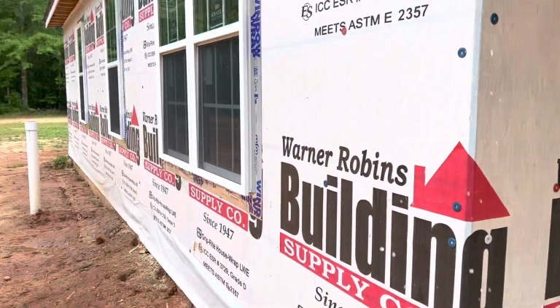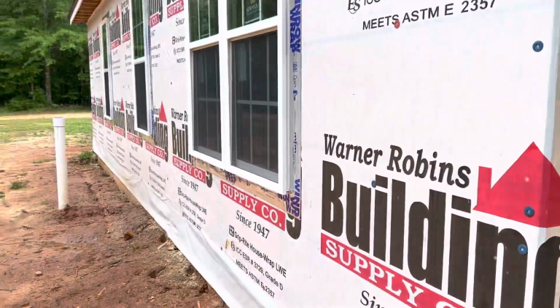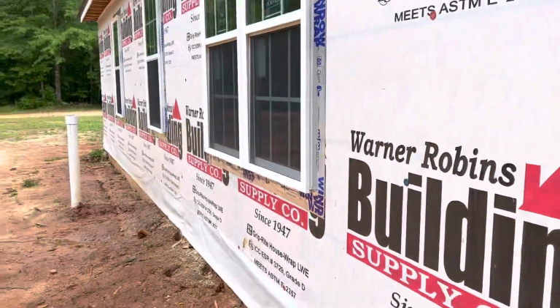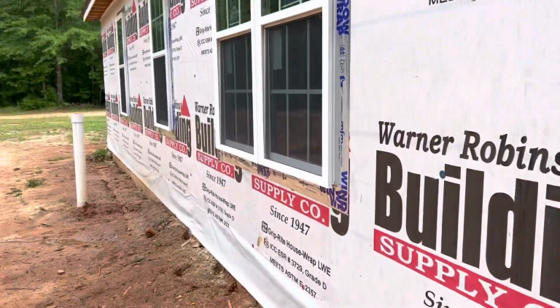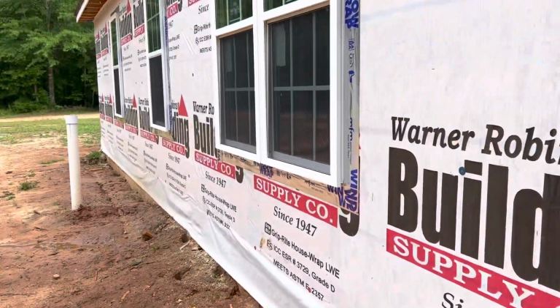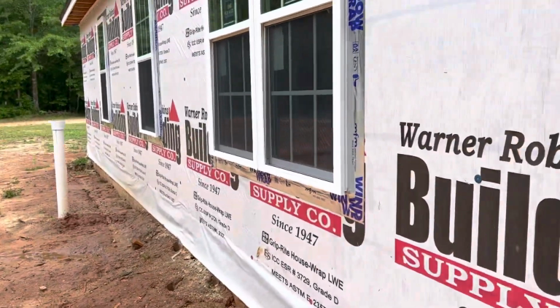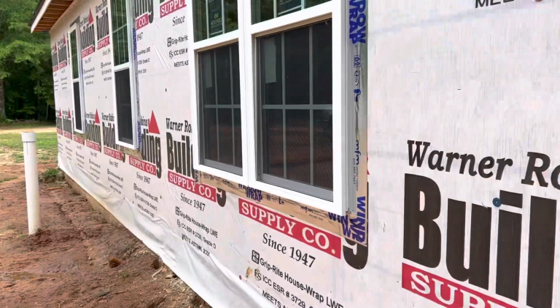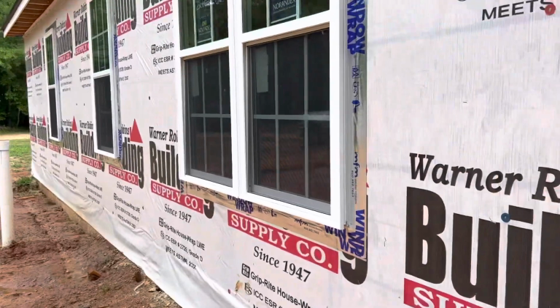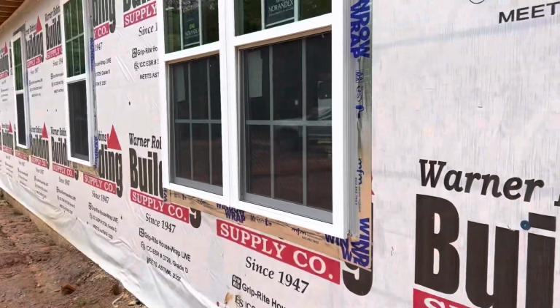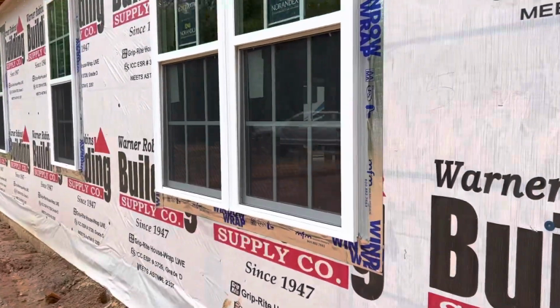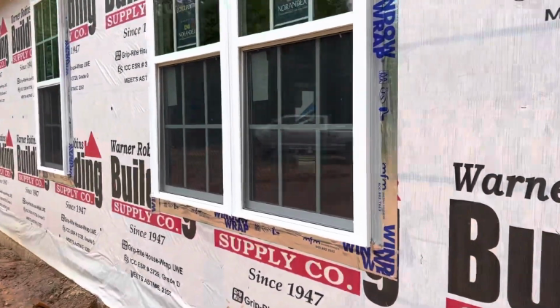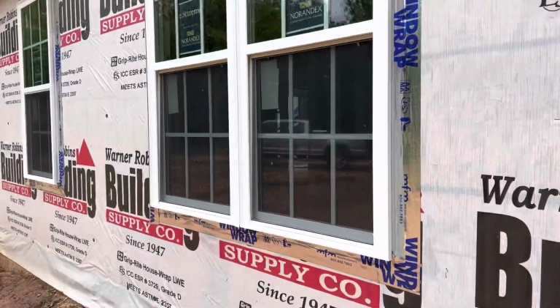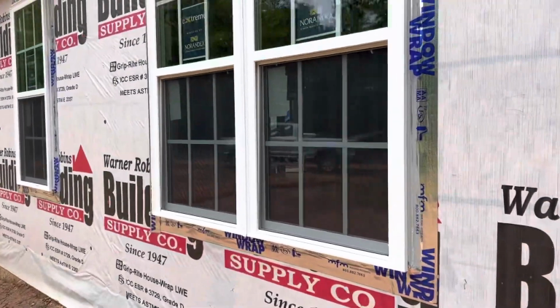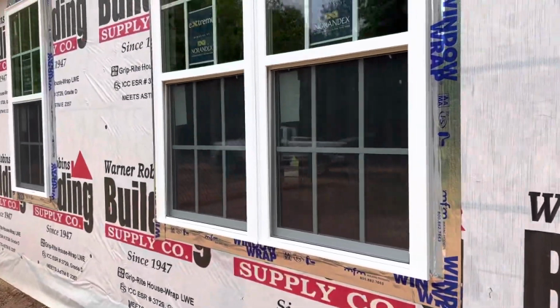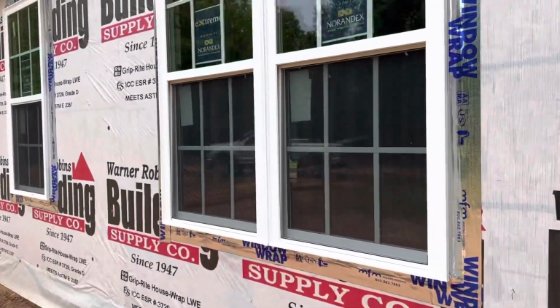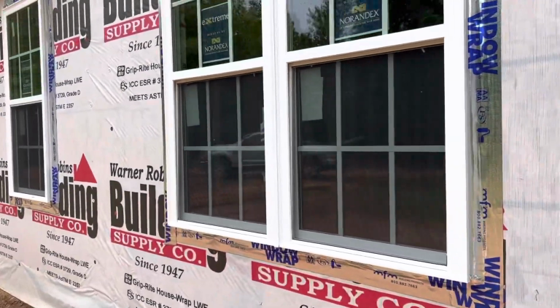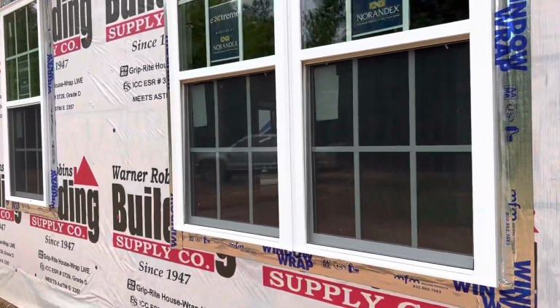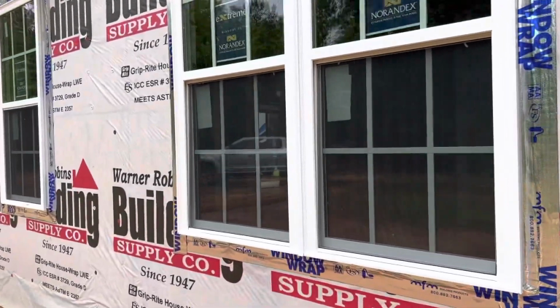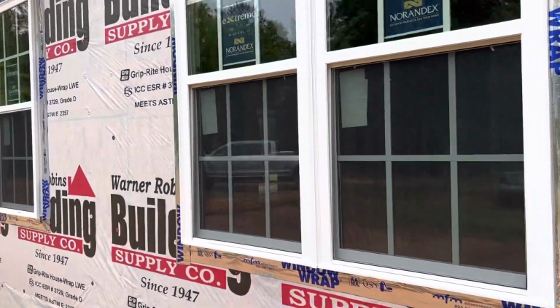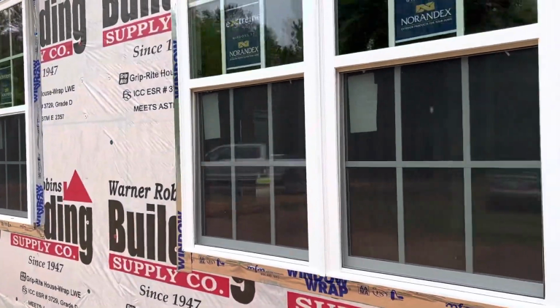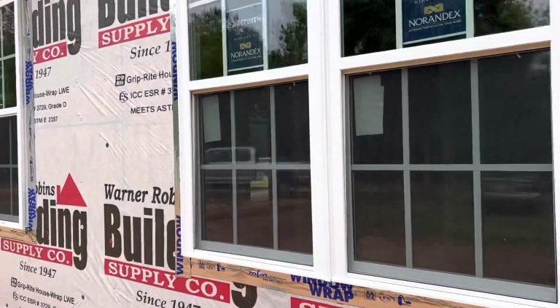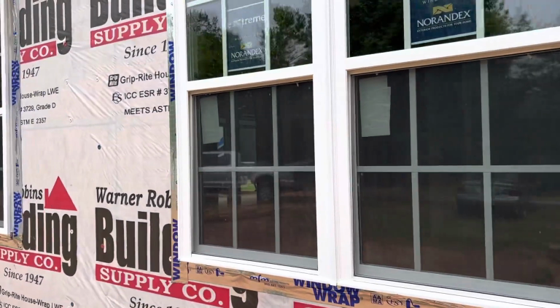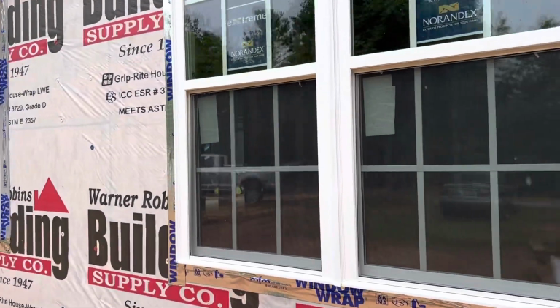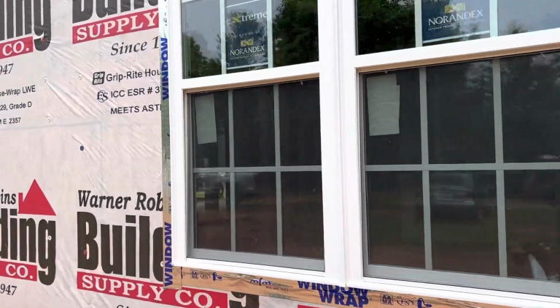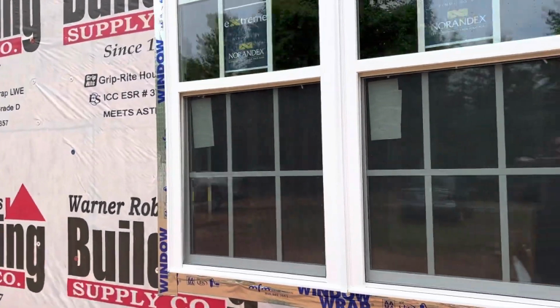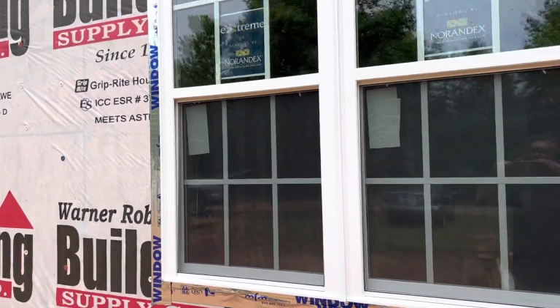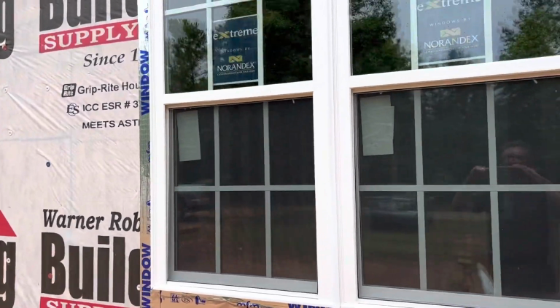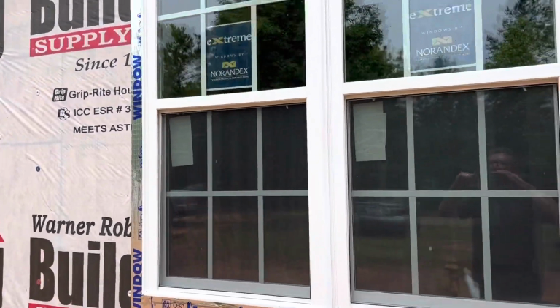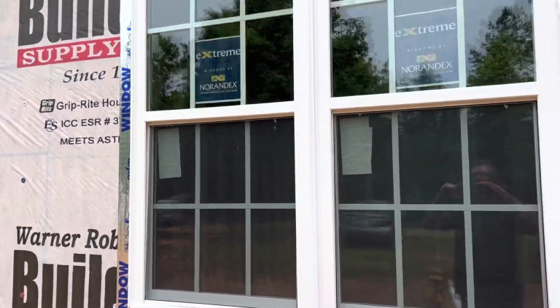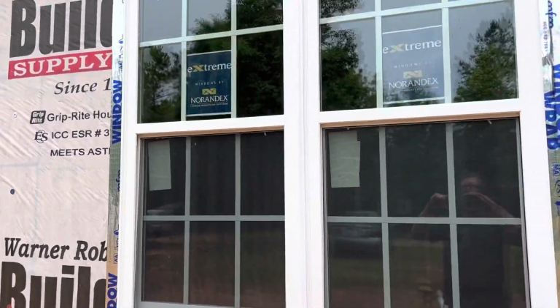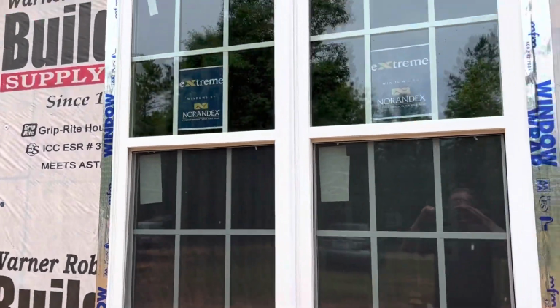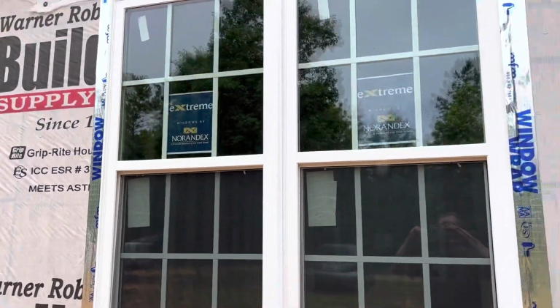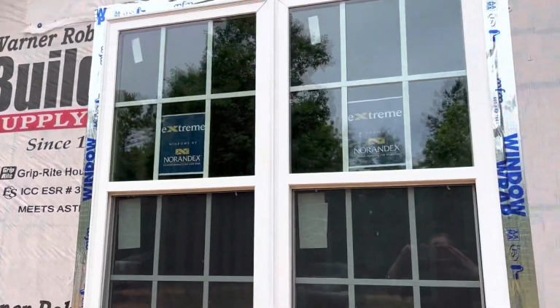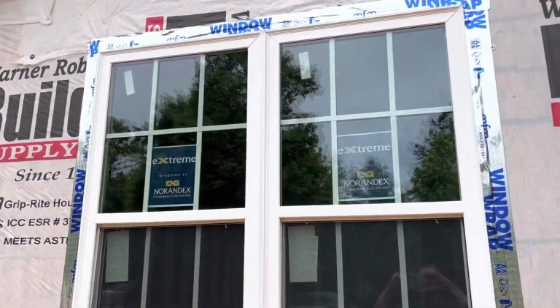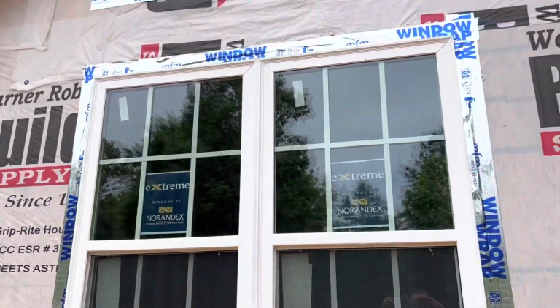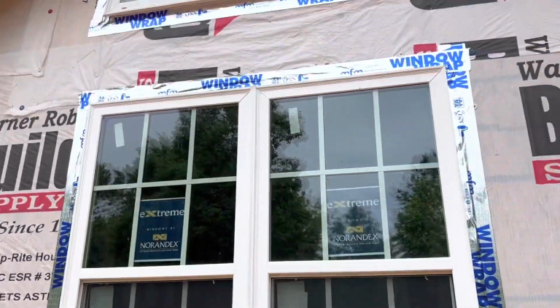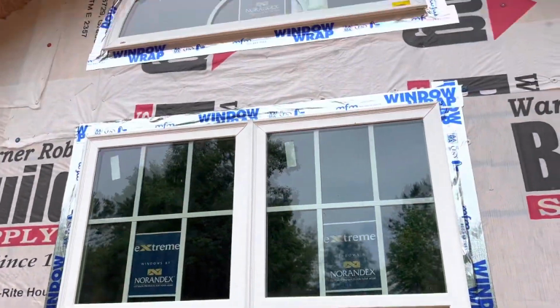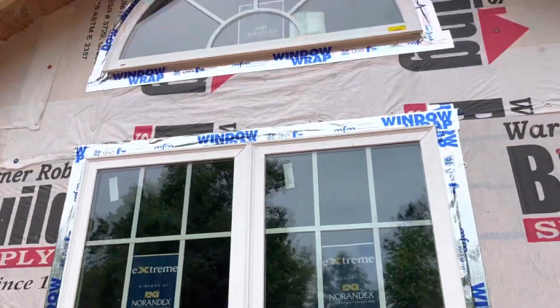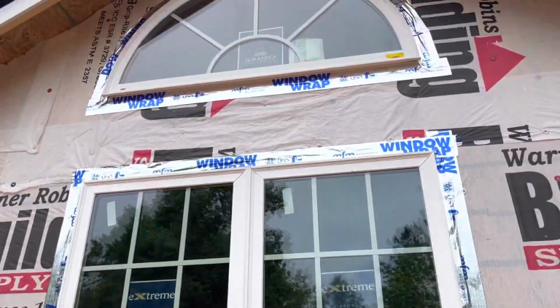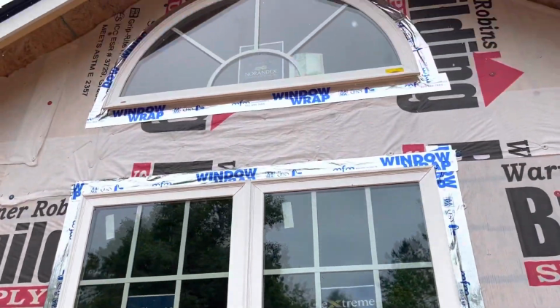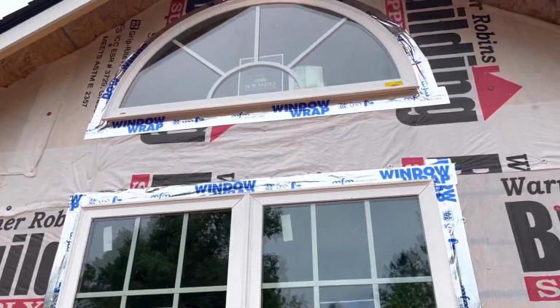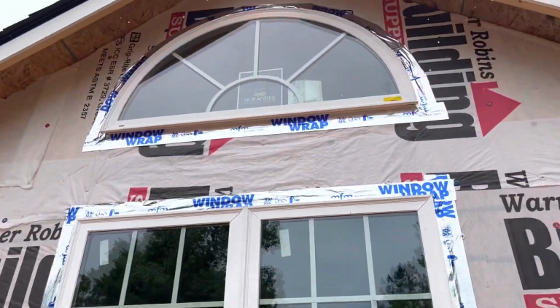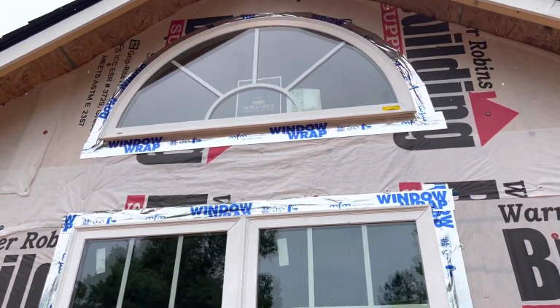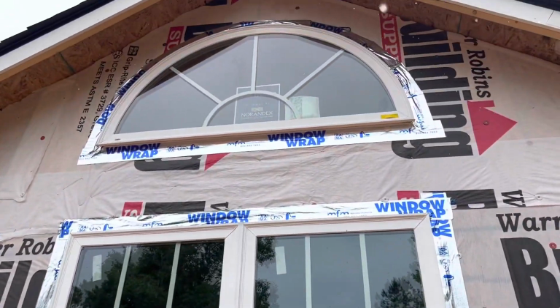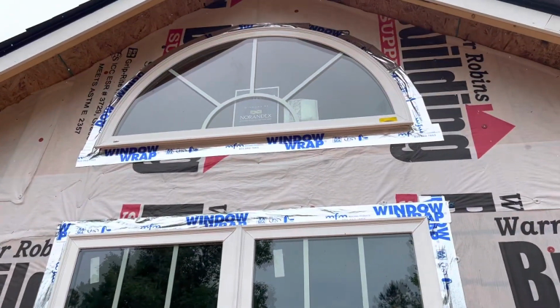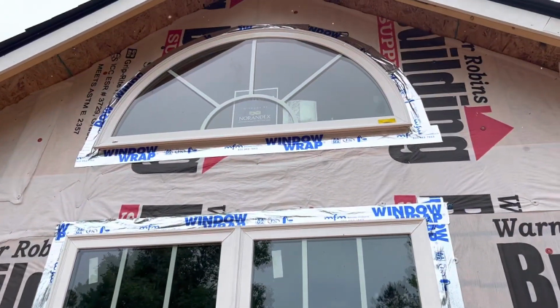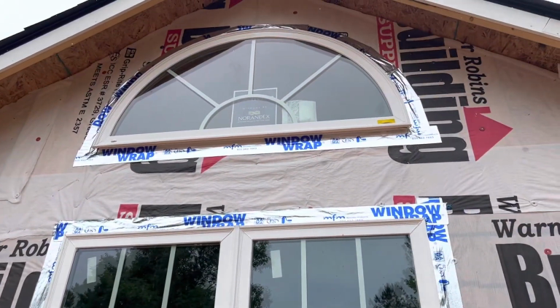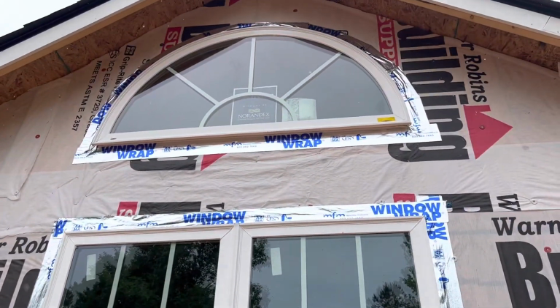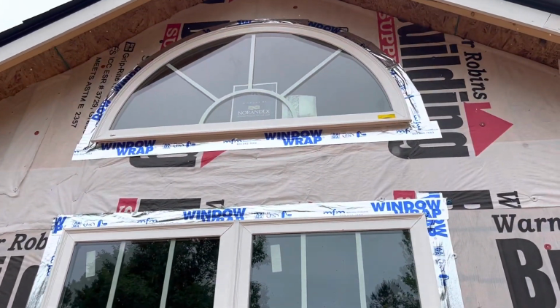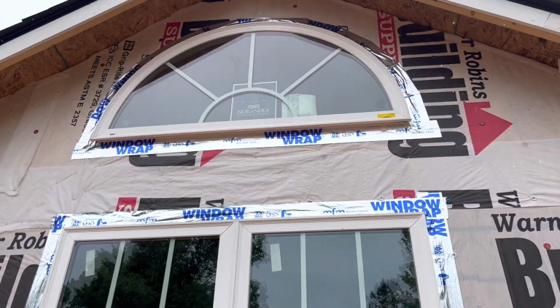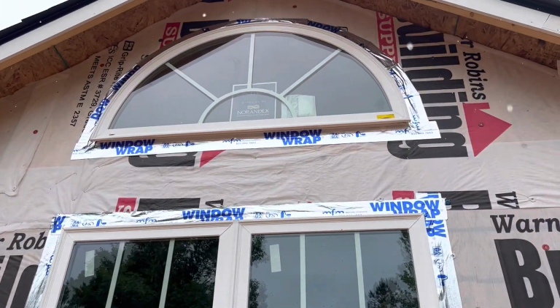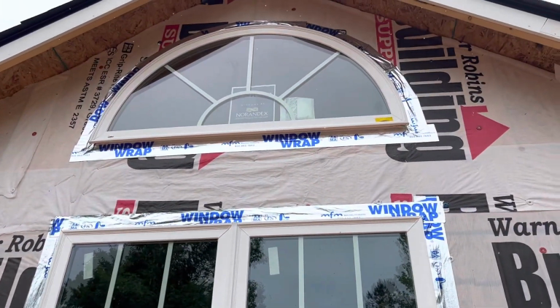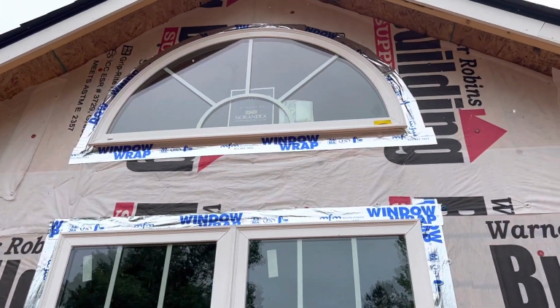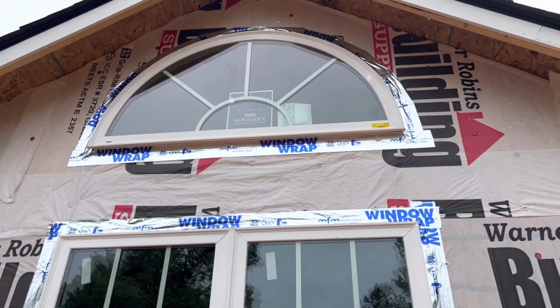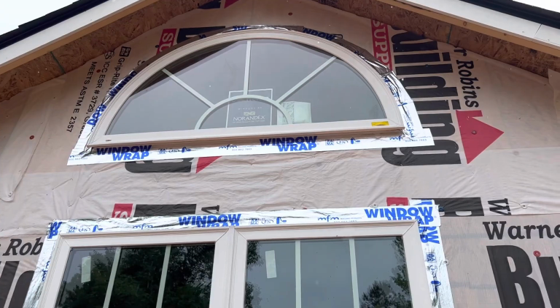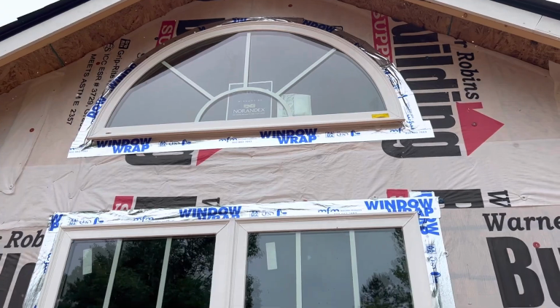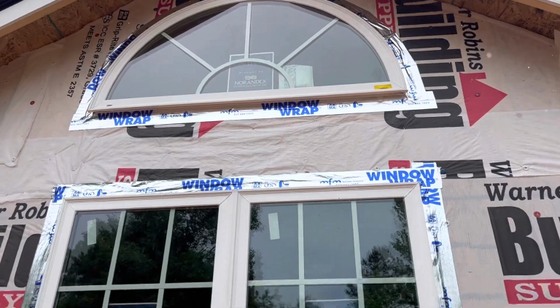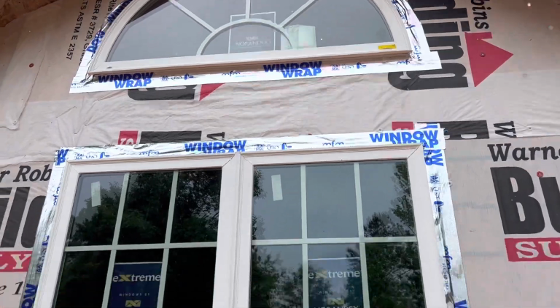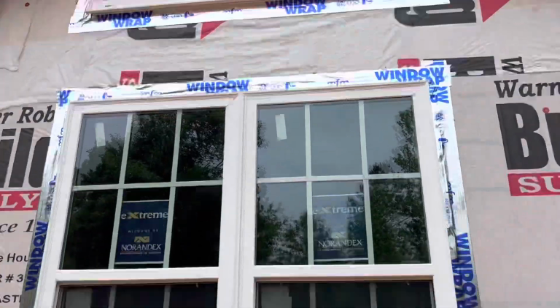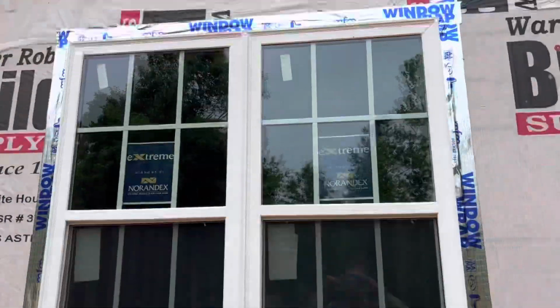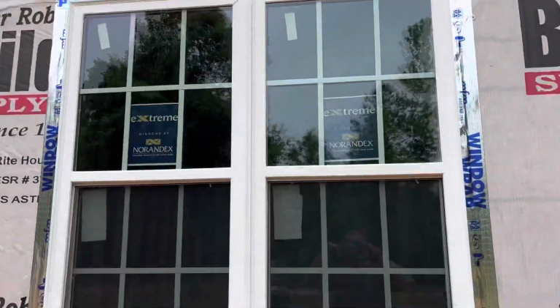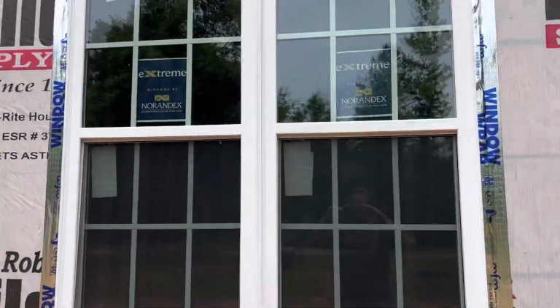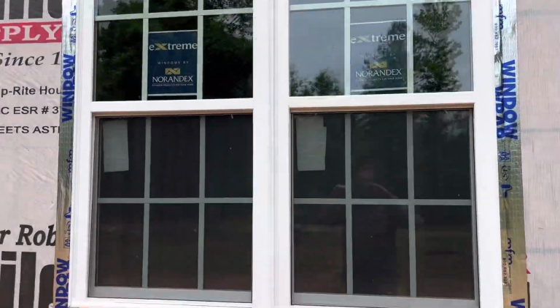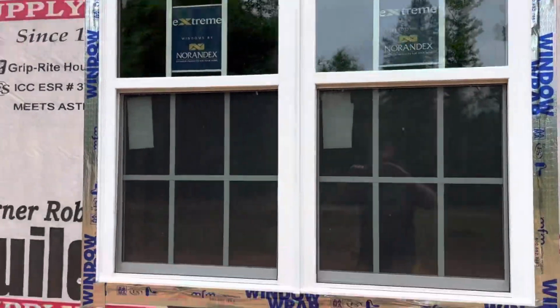The Randex Extreme series — great window, we've had a lot of success with them. Picture window up top.